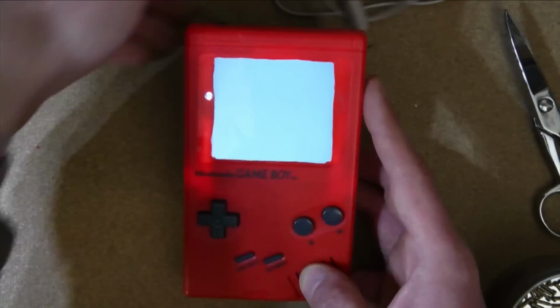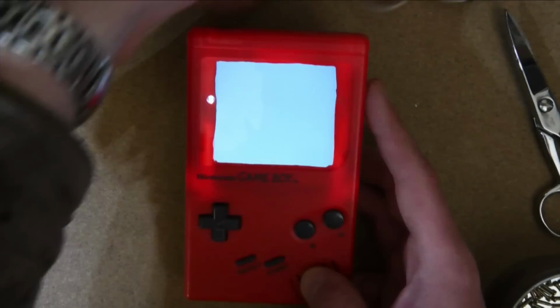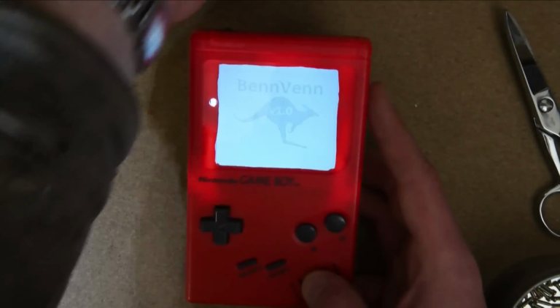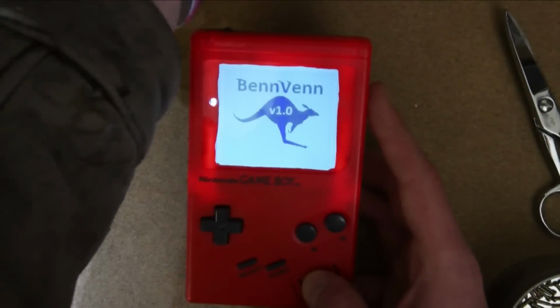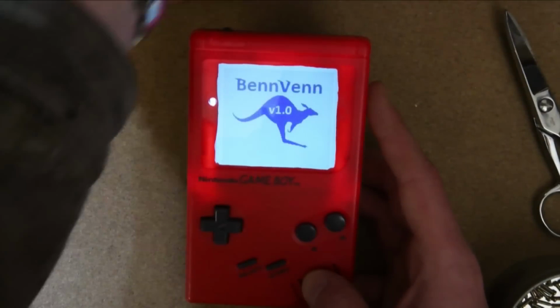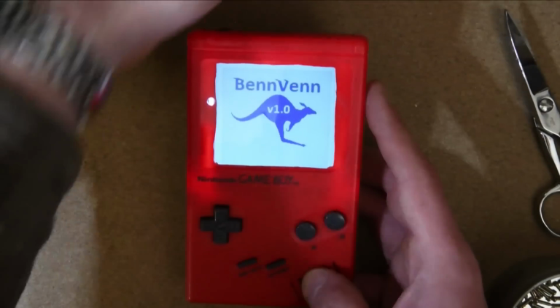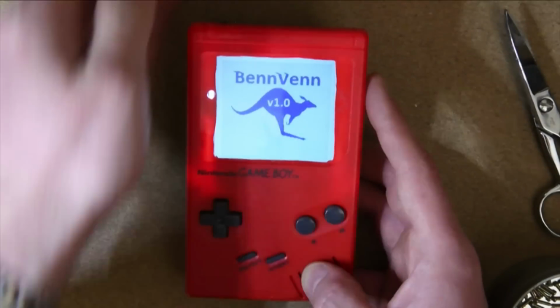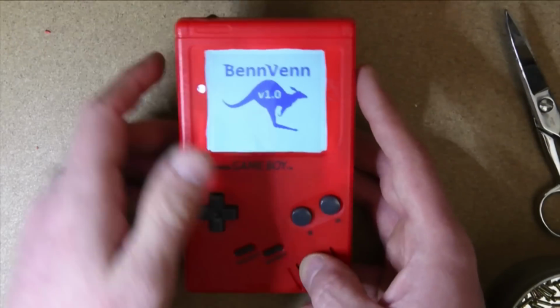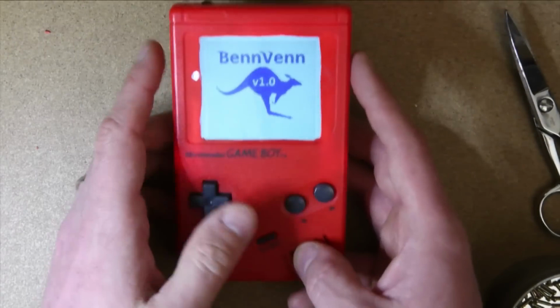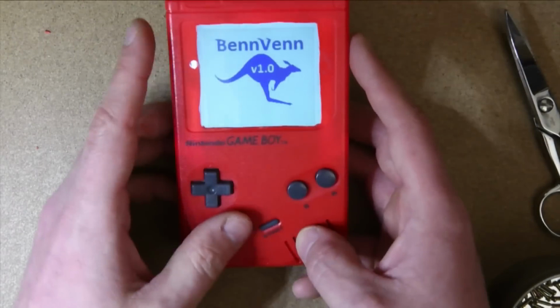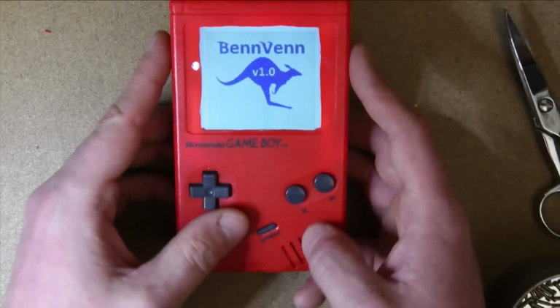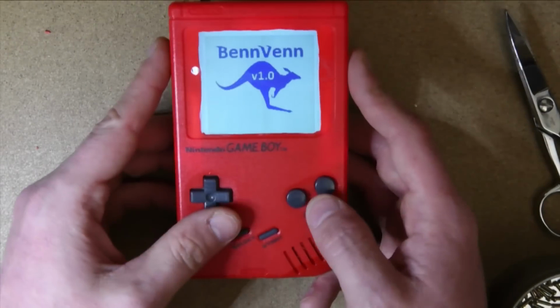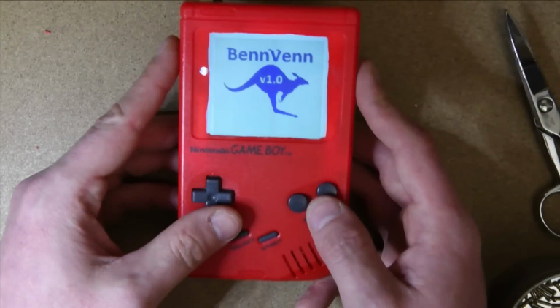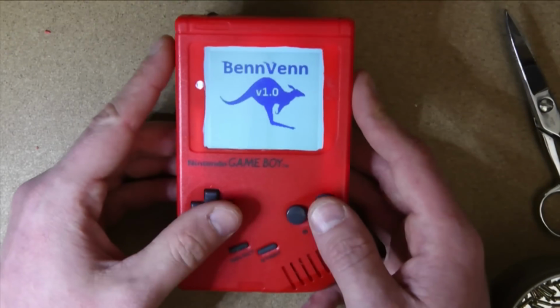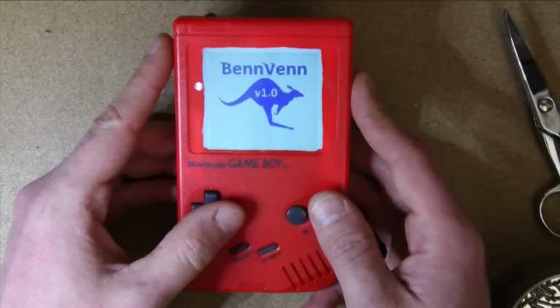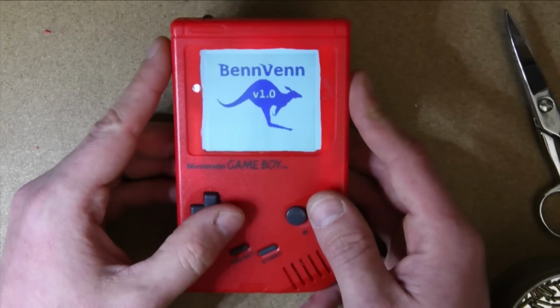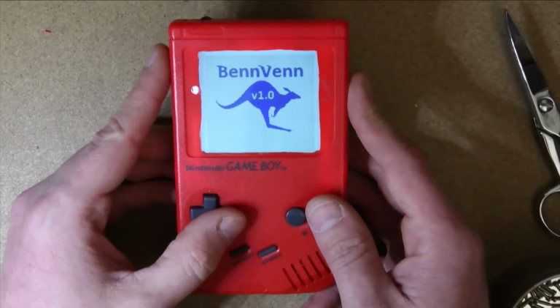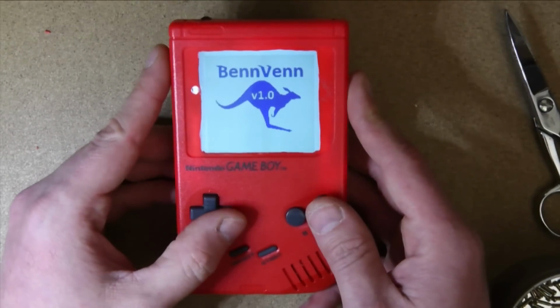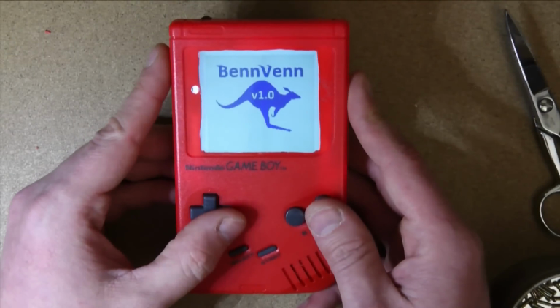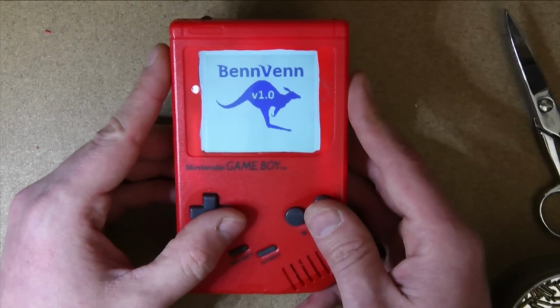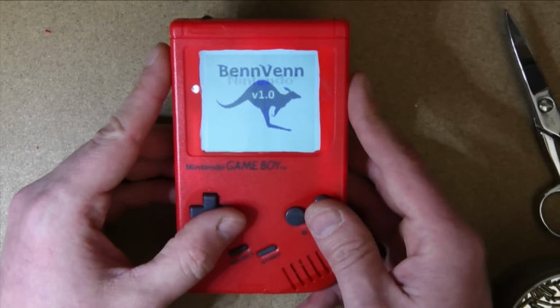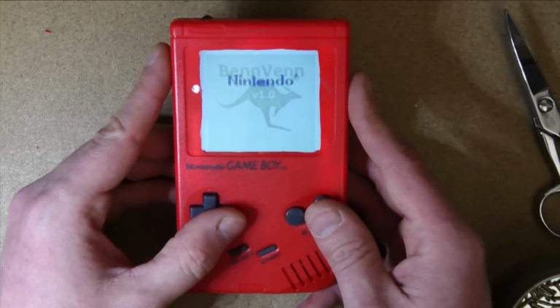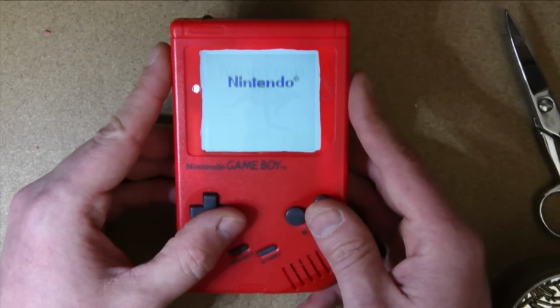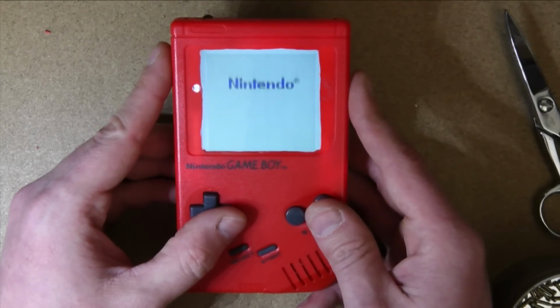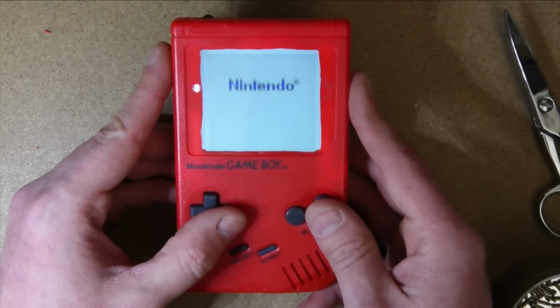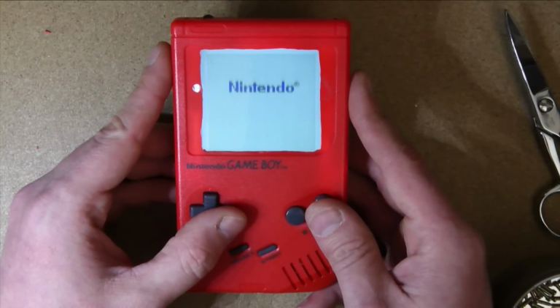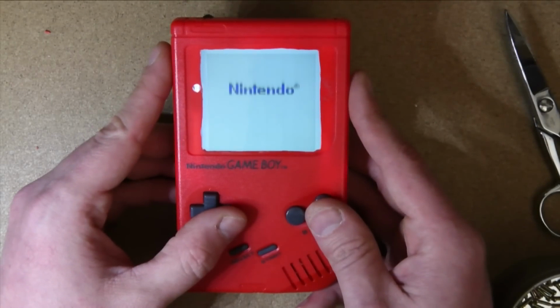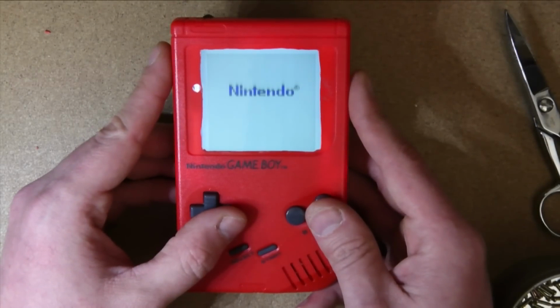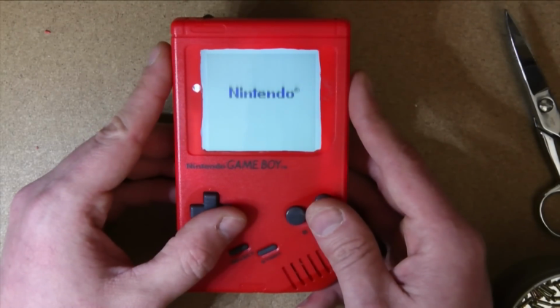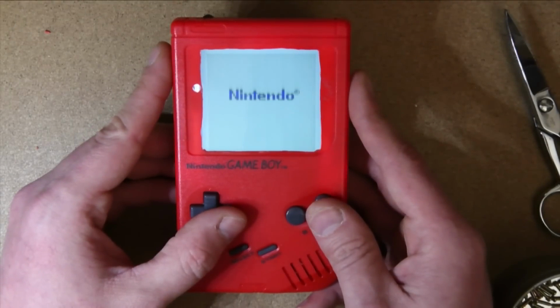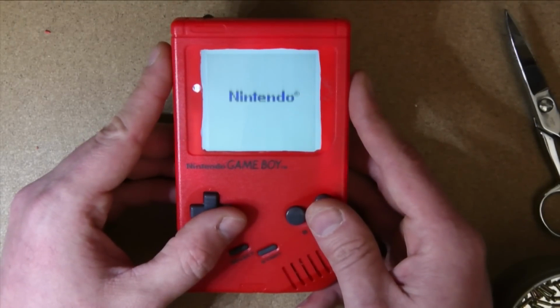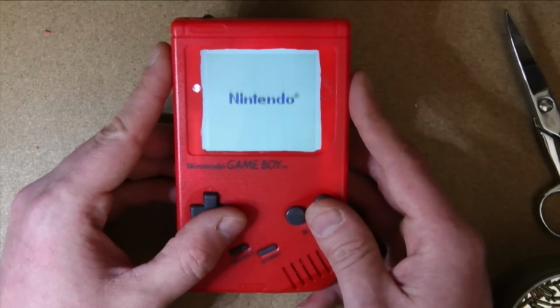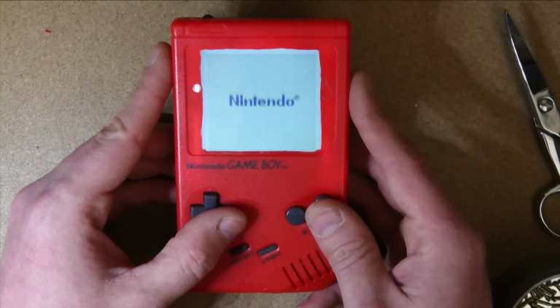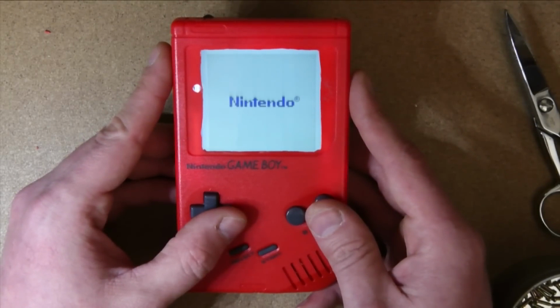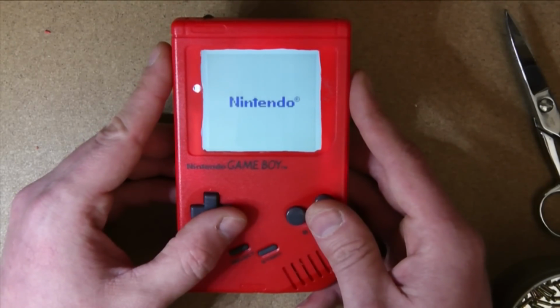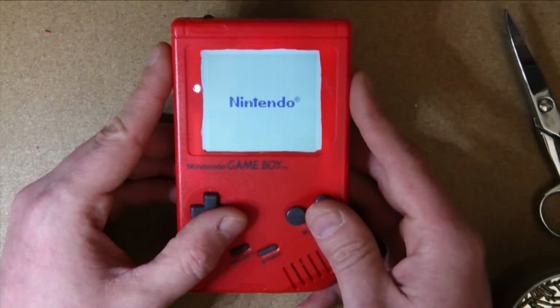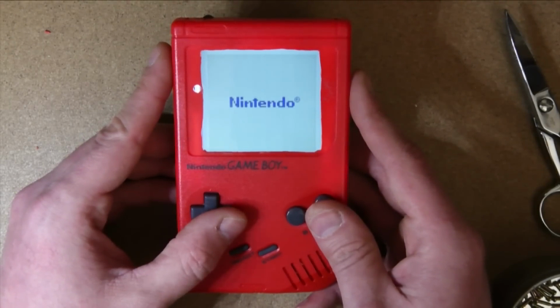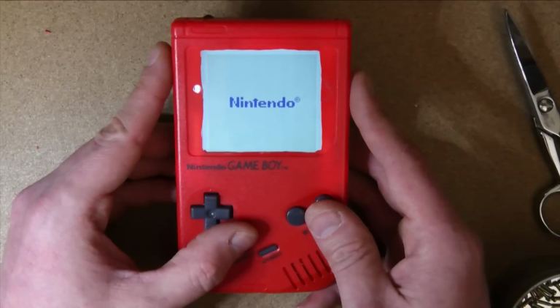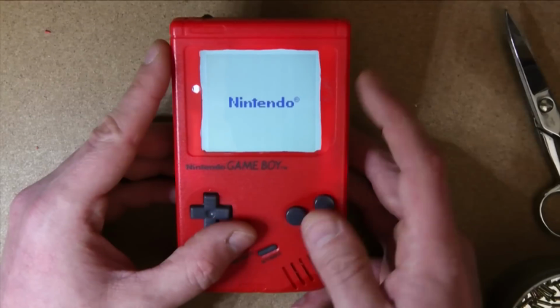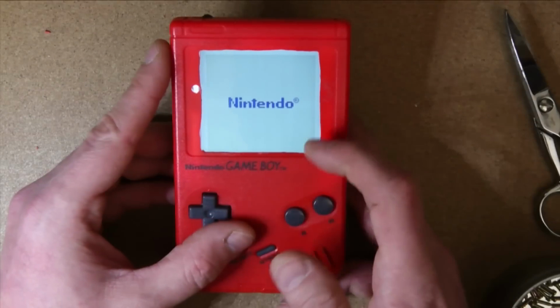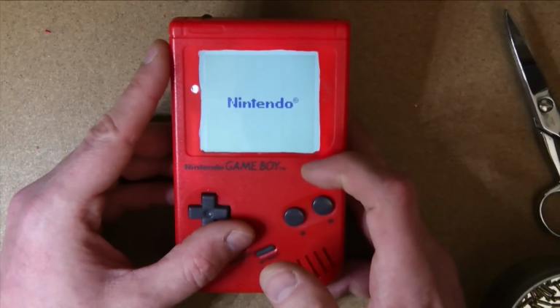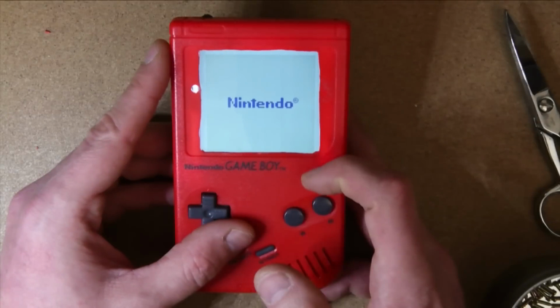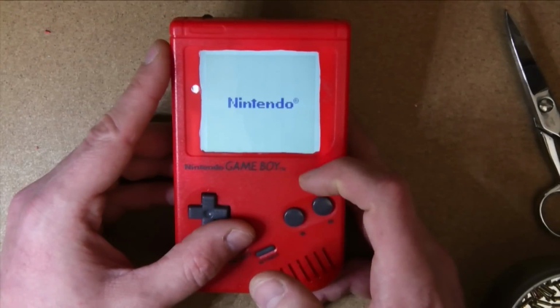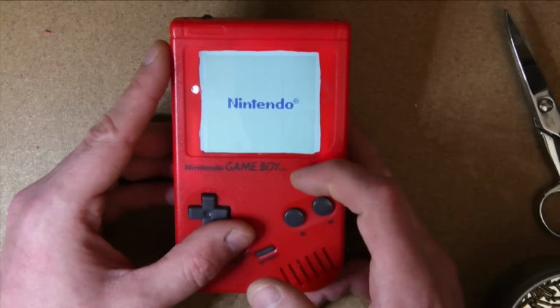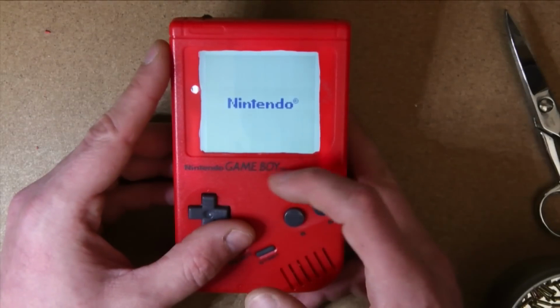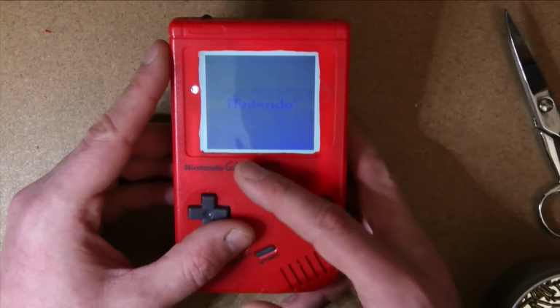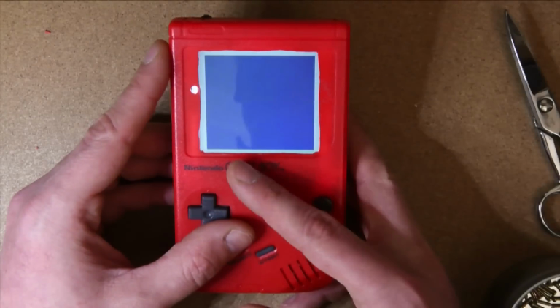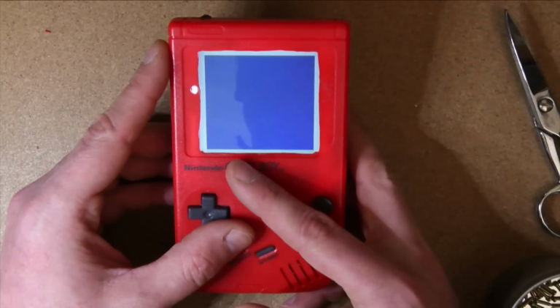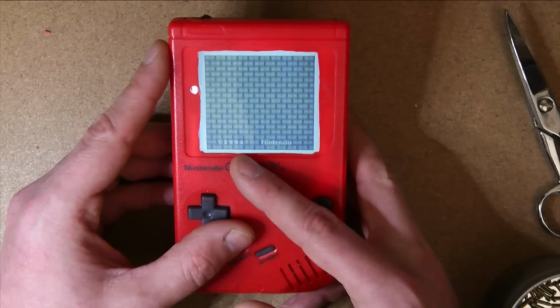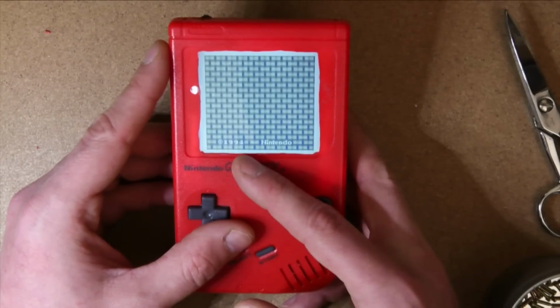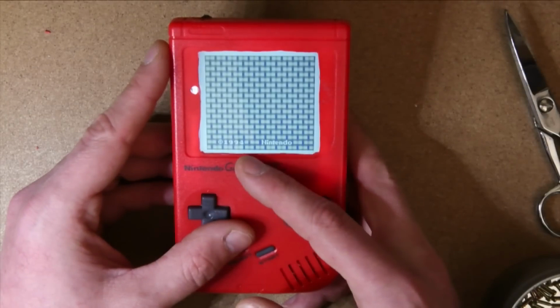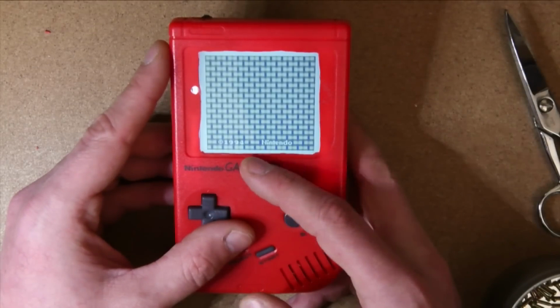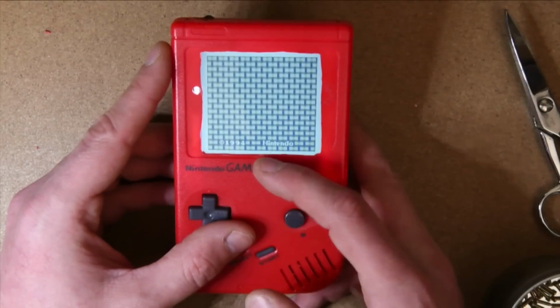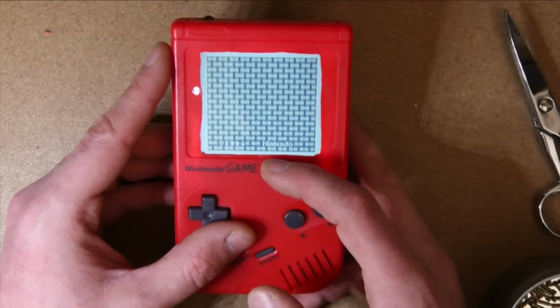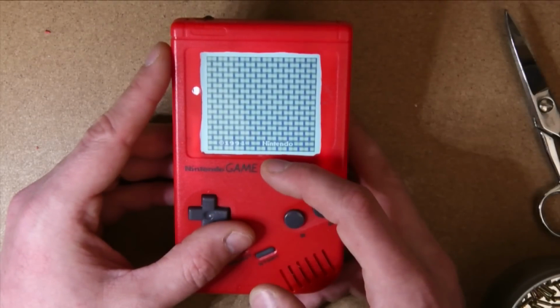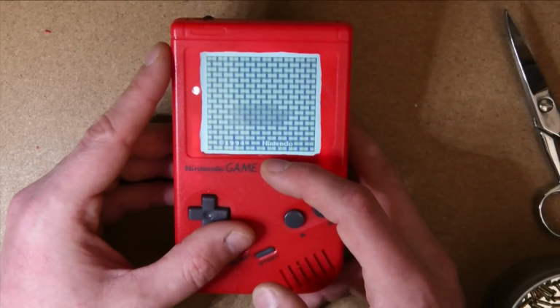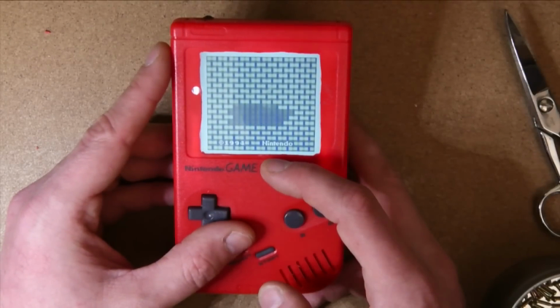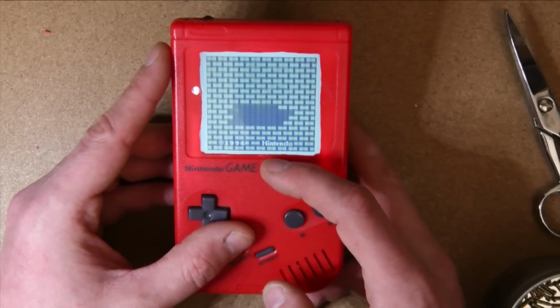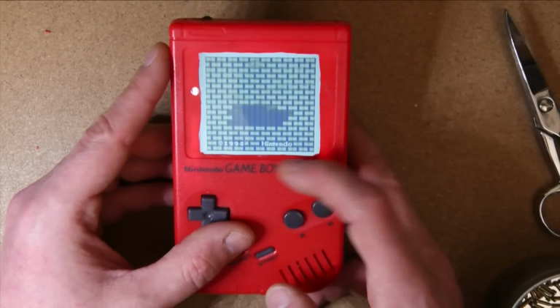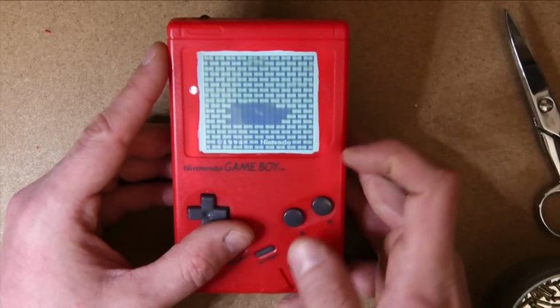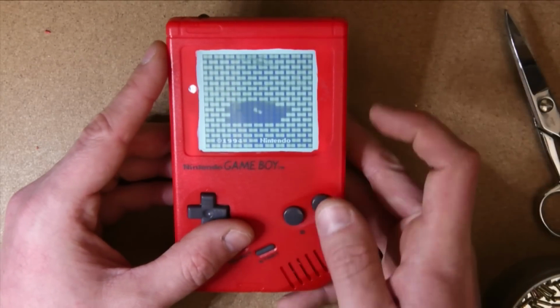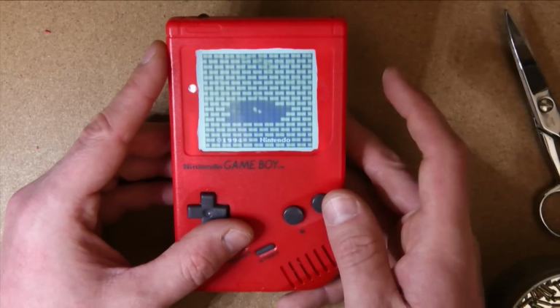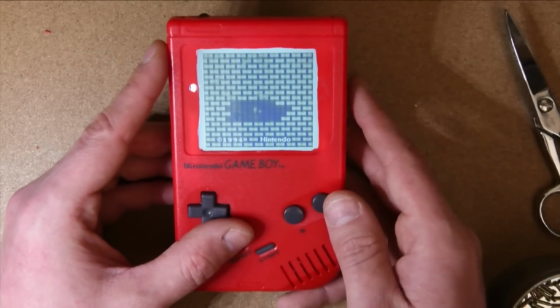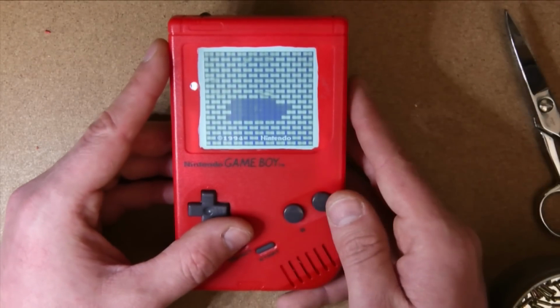Here I'm trying to power it up for the first time. It works great, but I don't really like that light on the side, so I'm going to get rid of that in later versions.